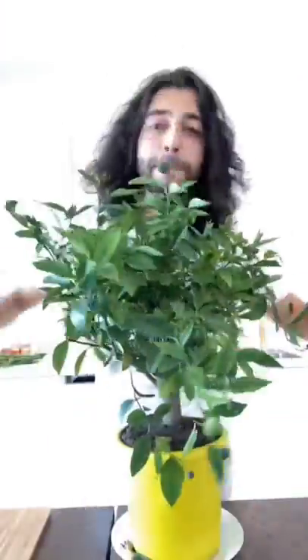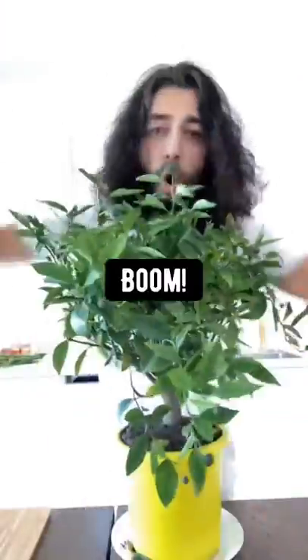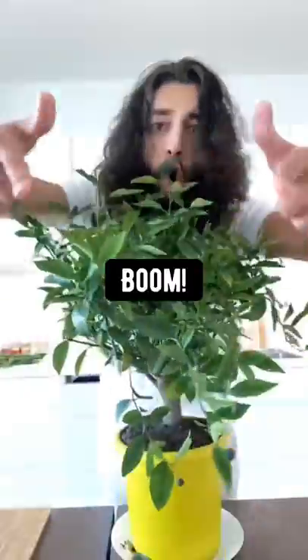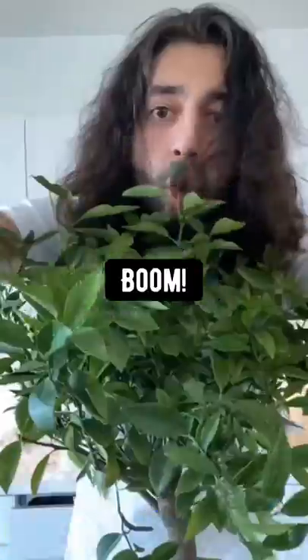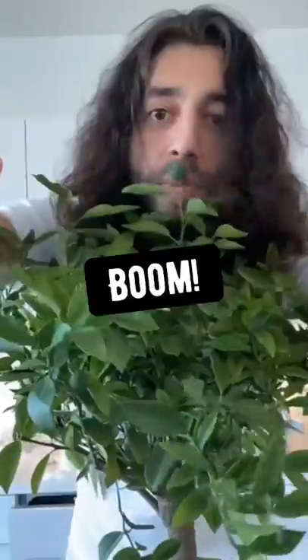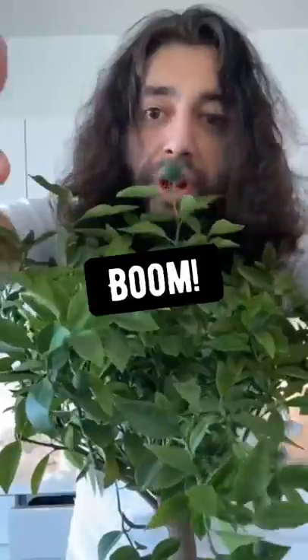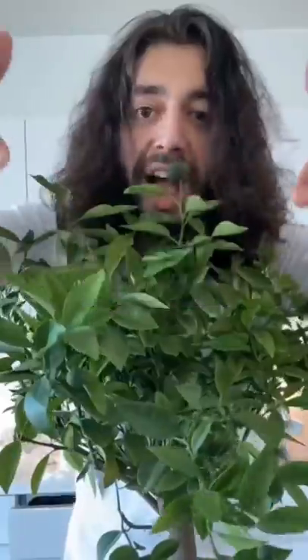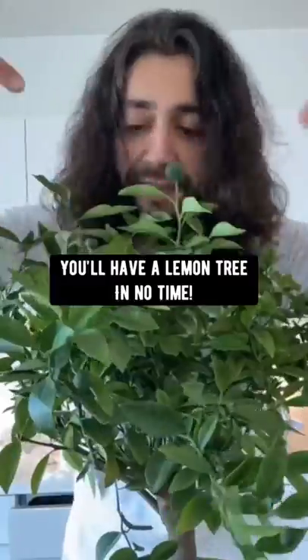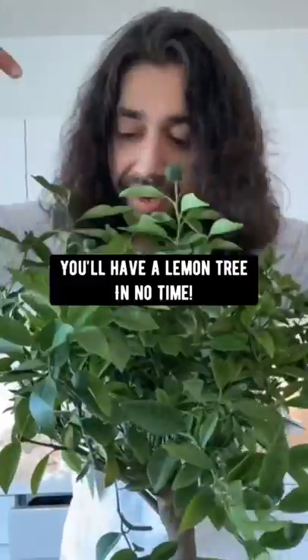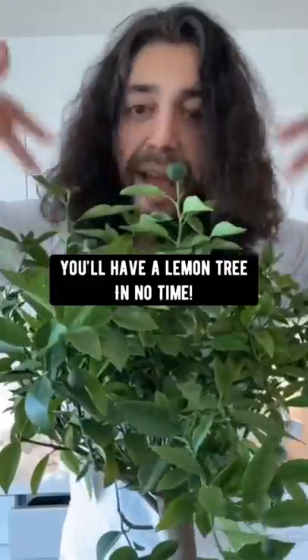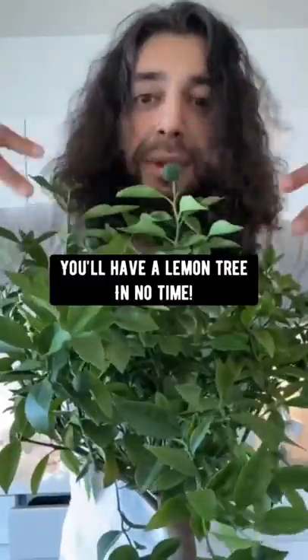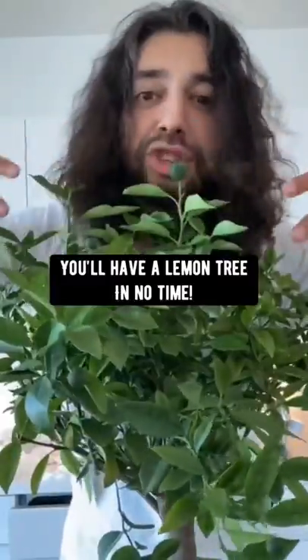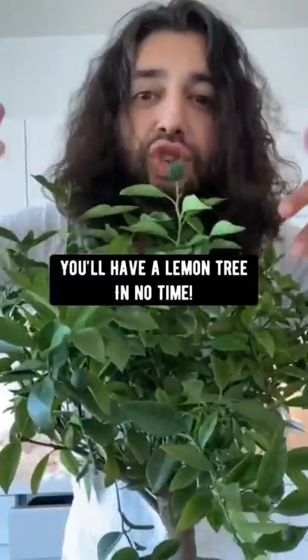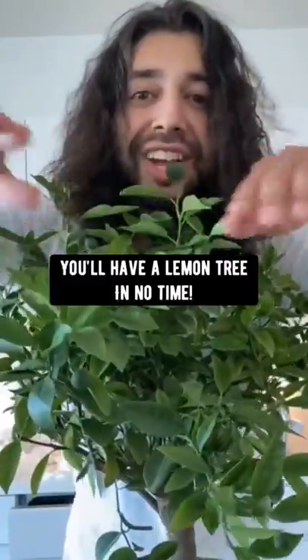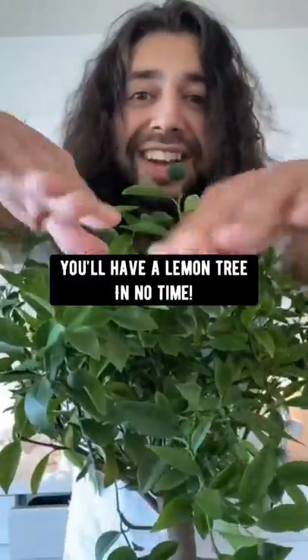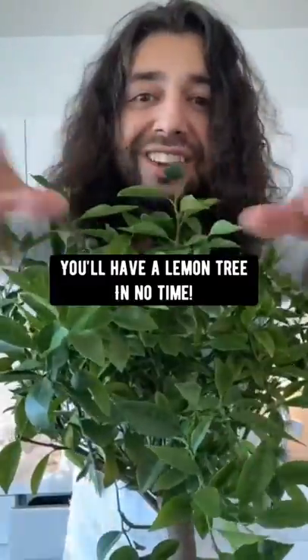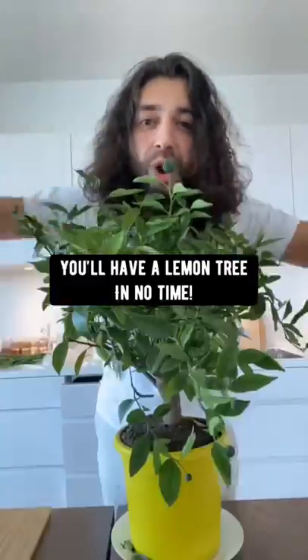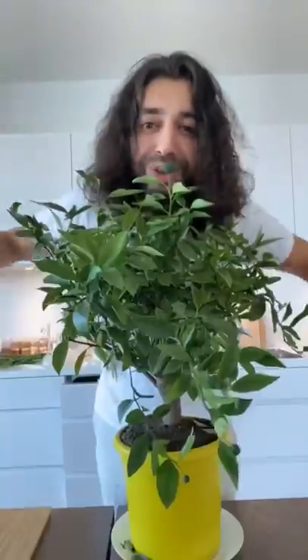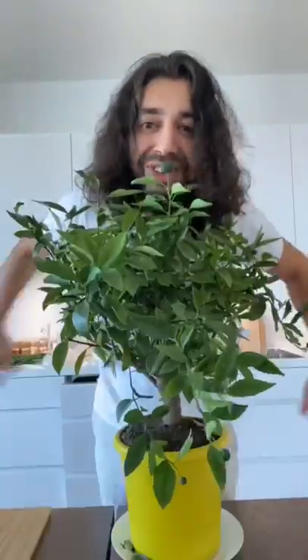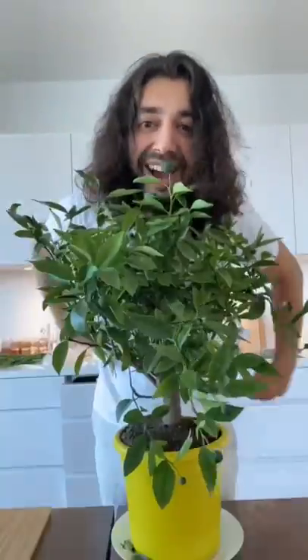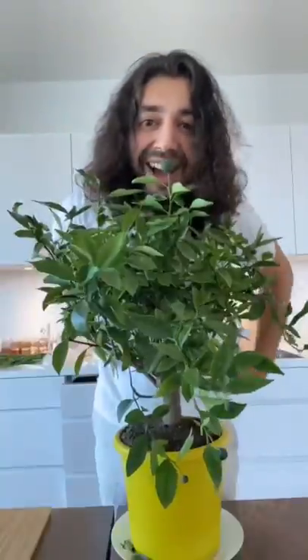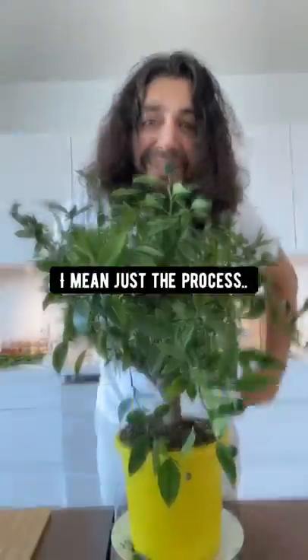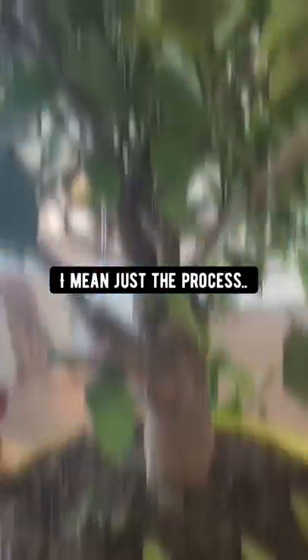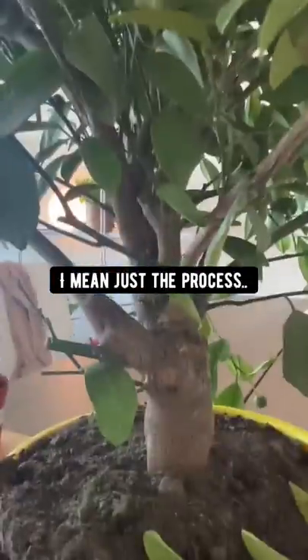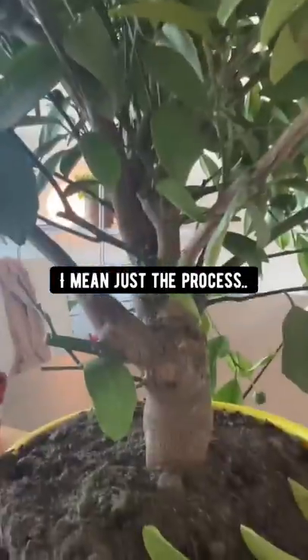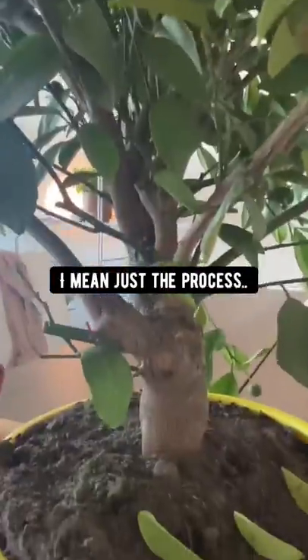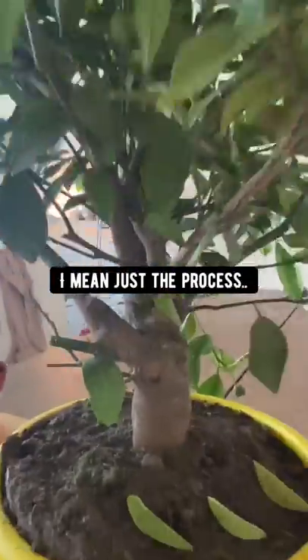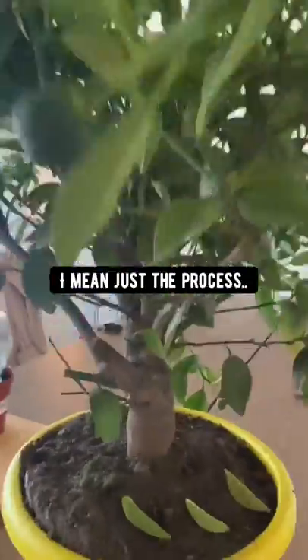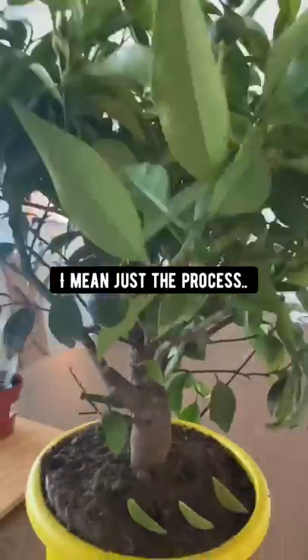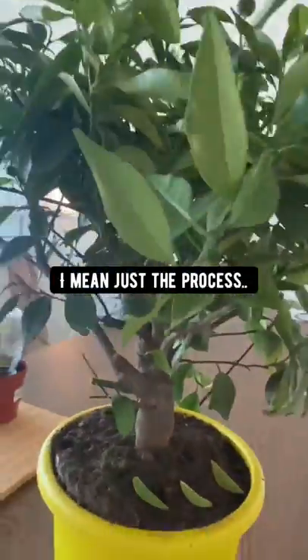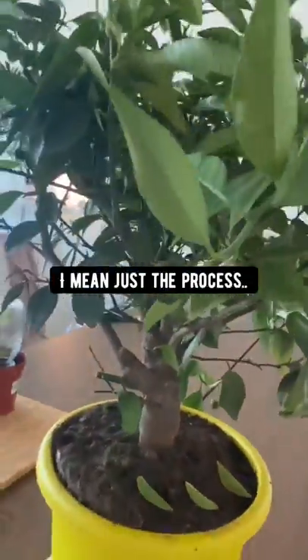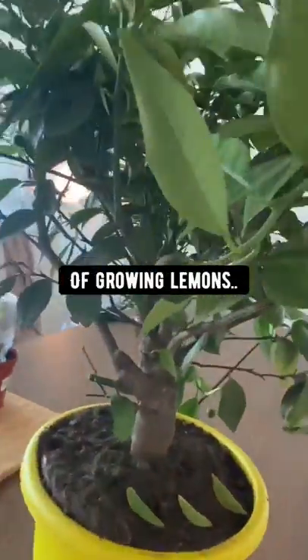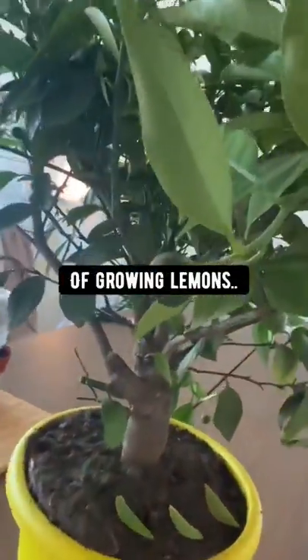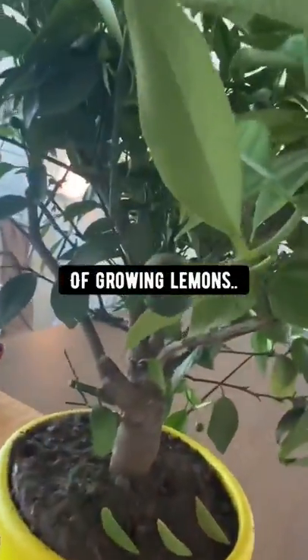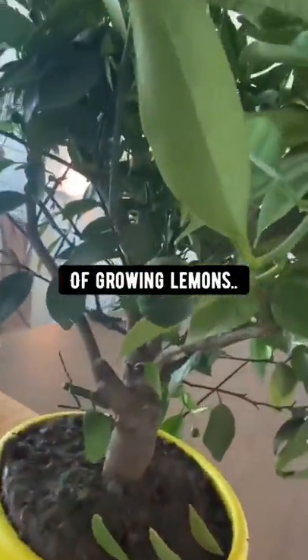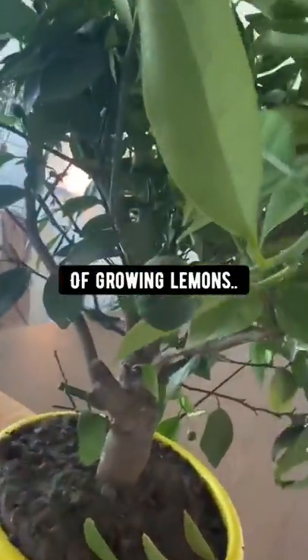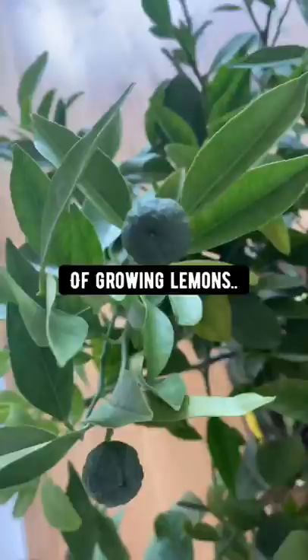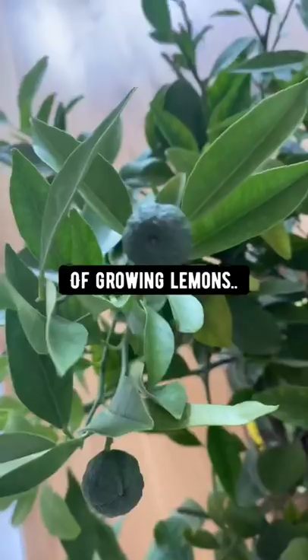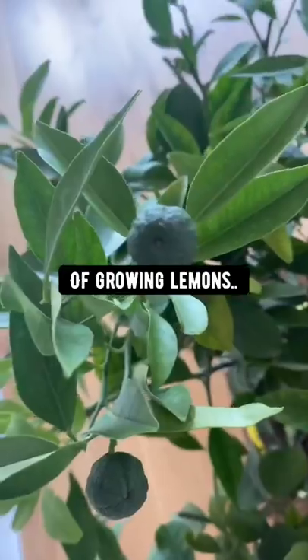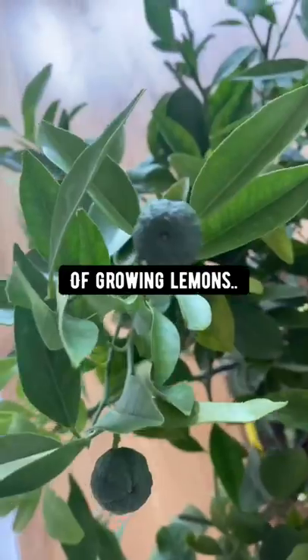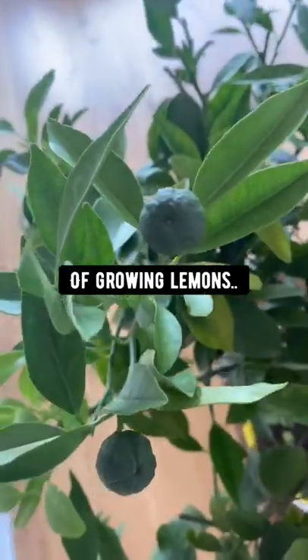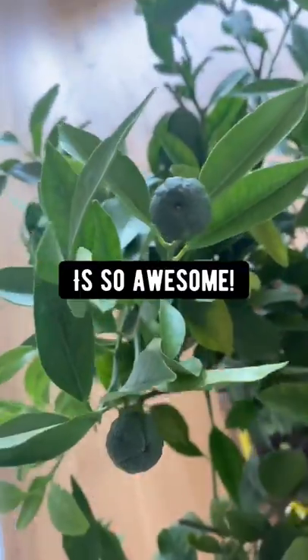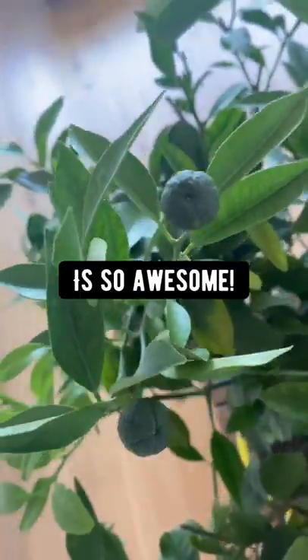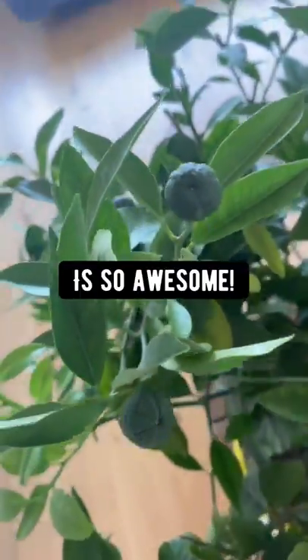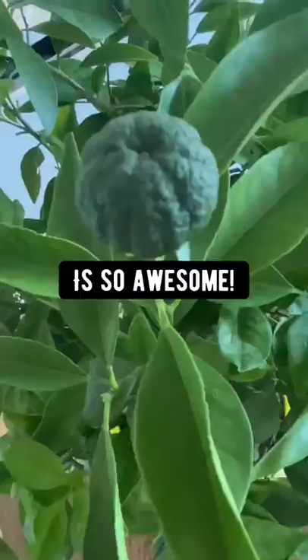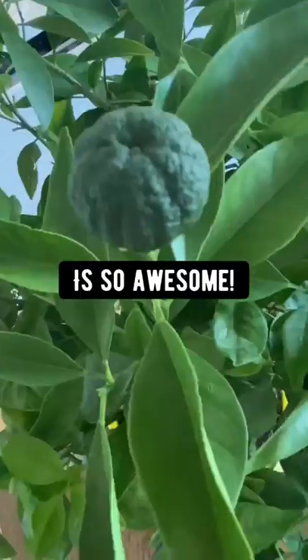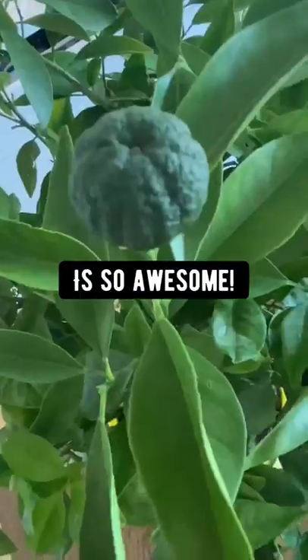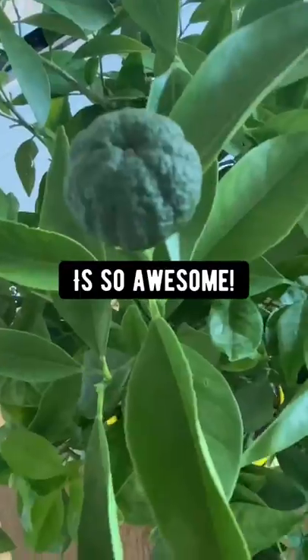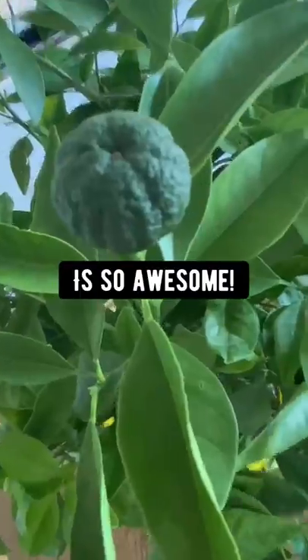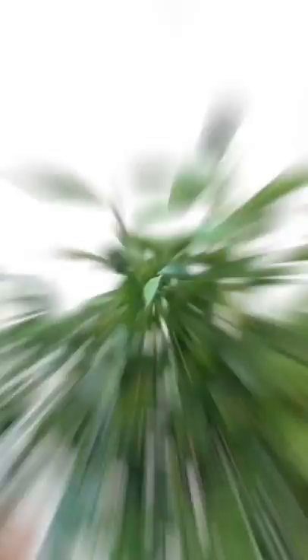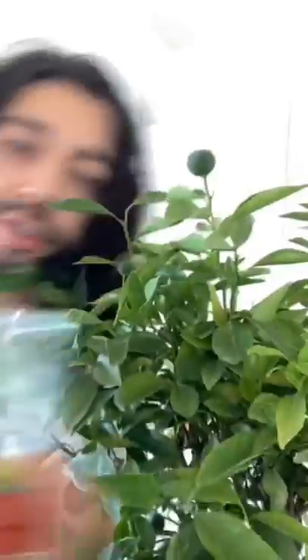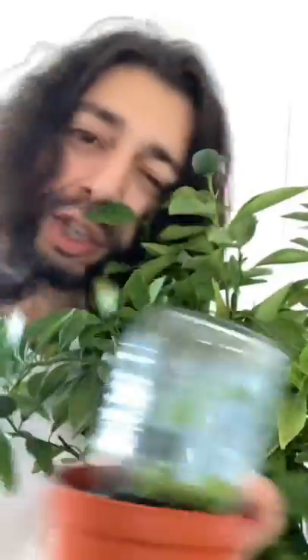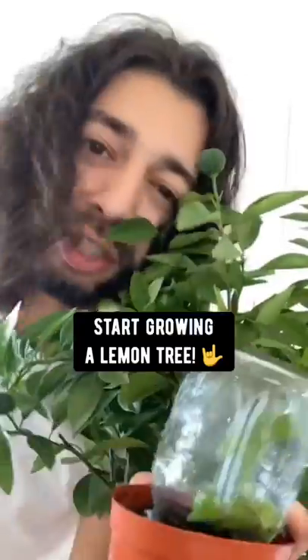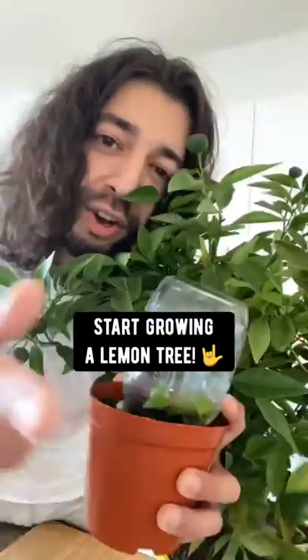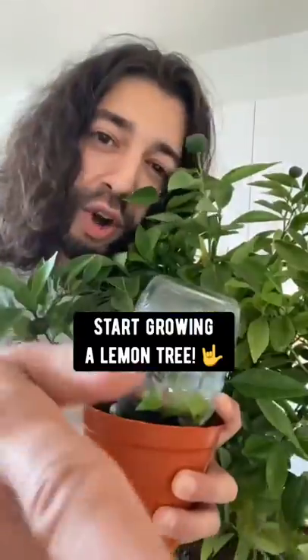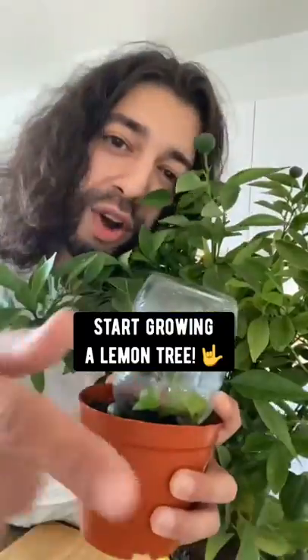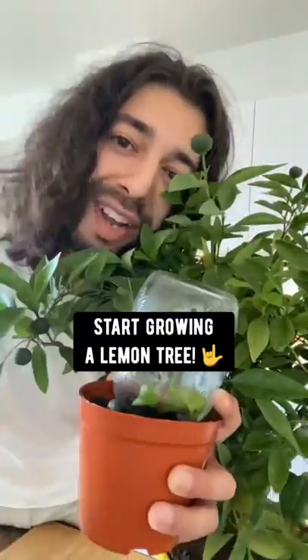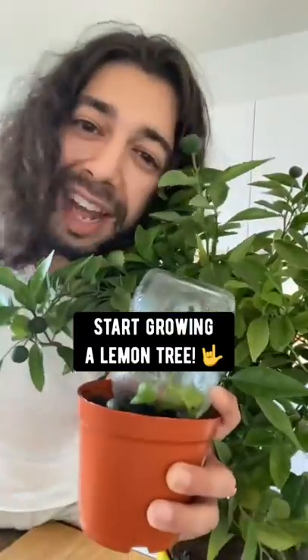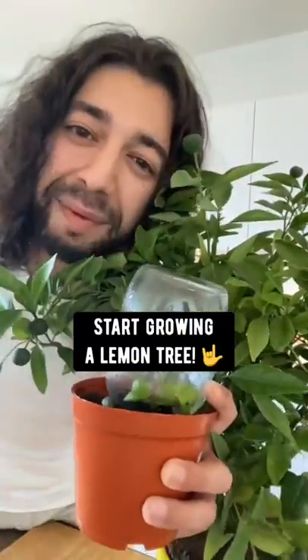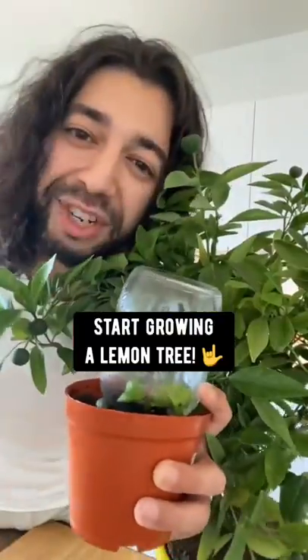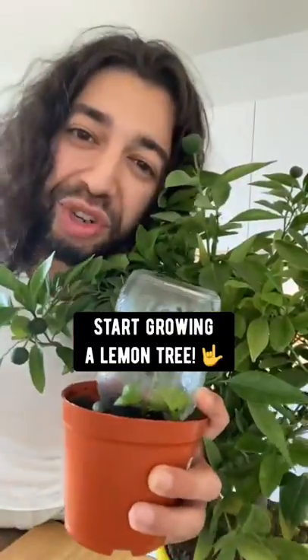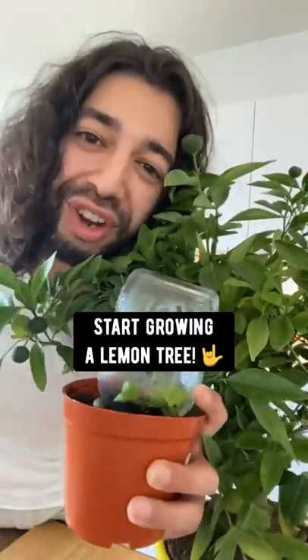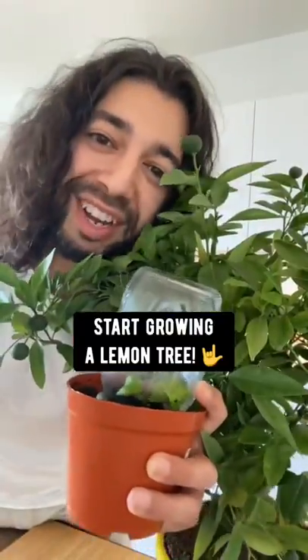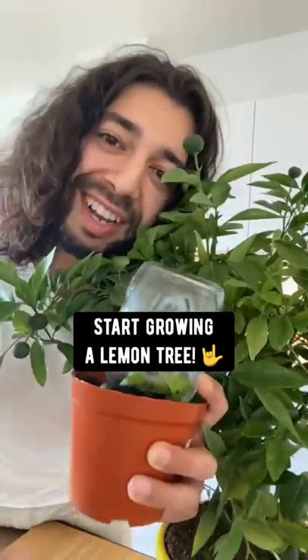And then boom! You'll have a lemon tree in no time. The process of growing lemons is so awesome, so start growing a lemon tree!